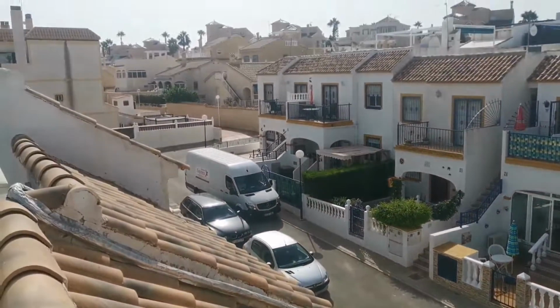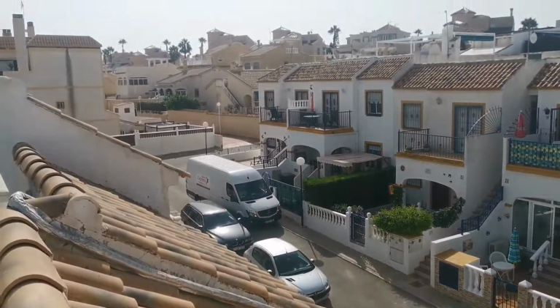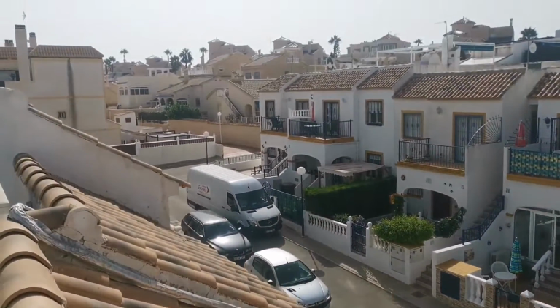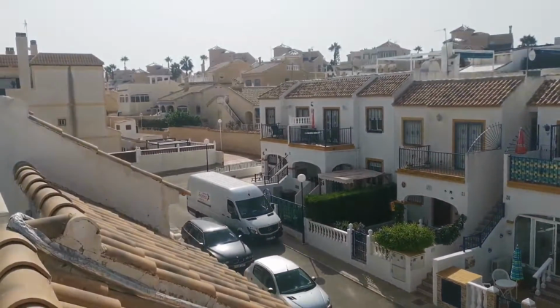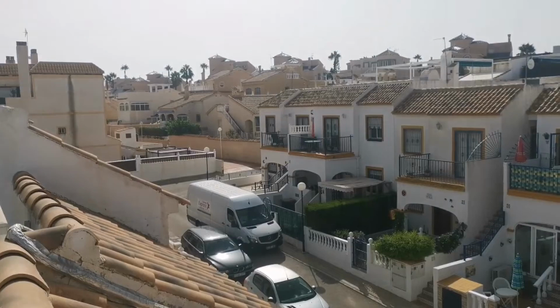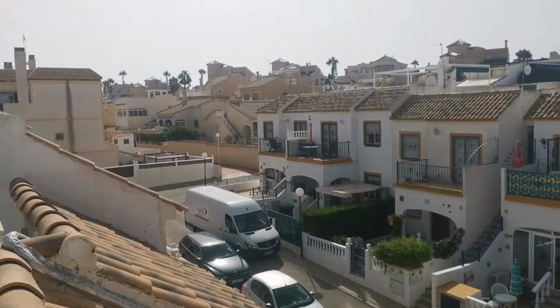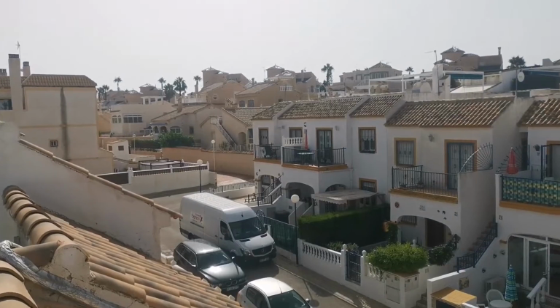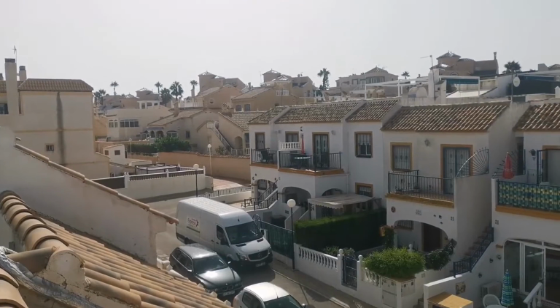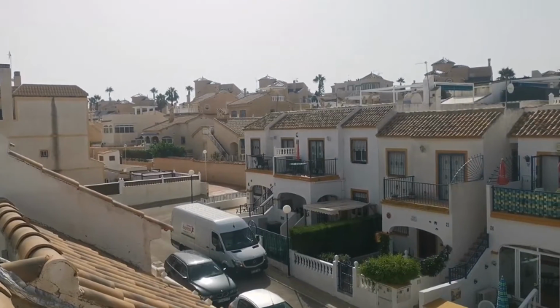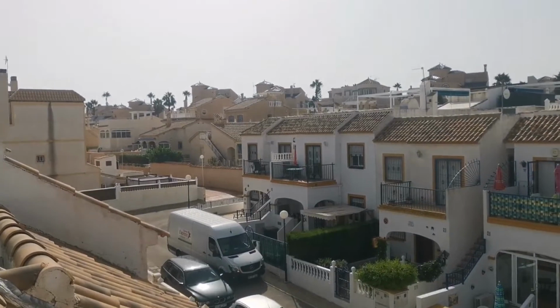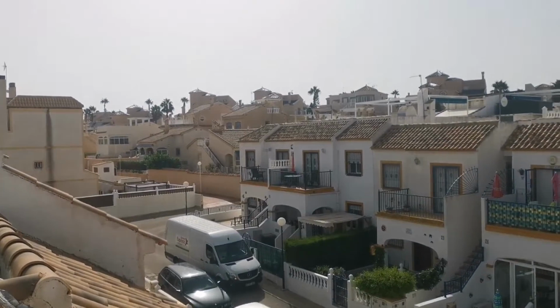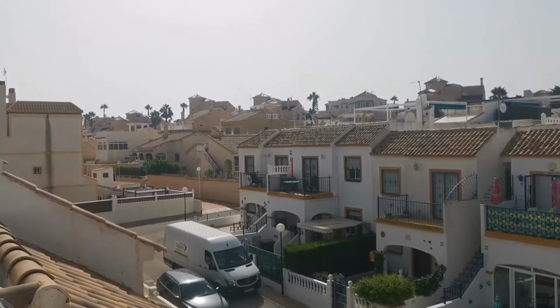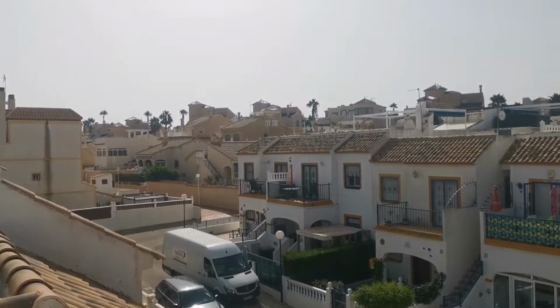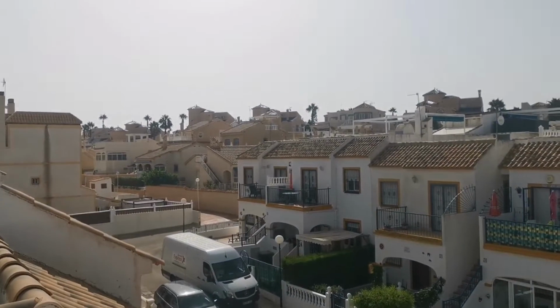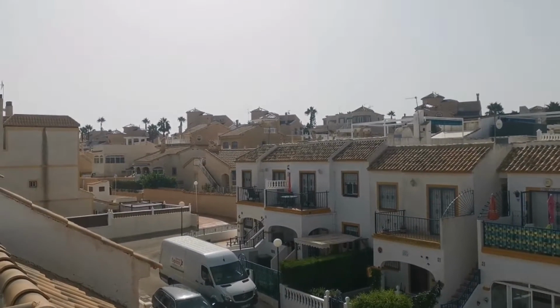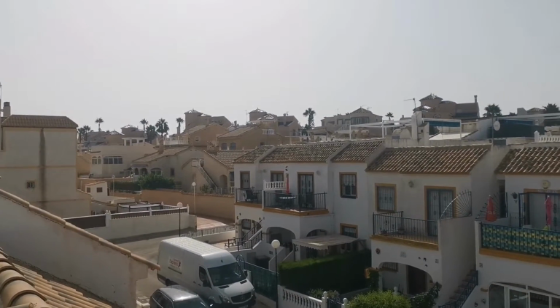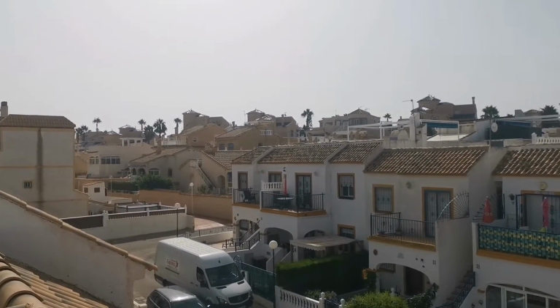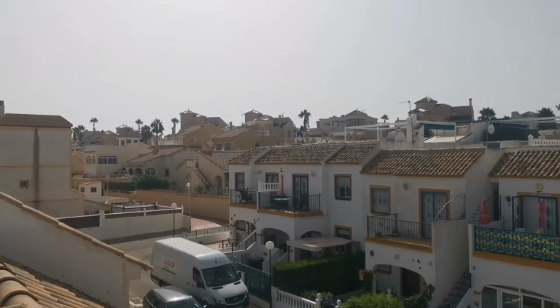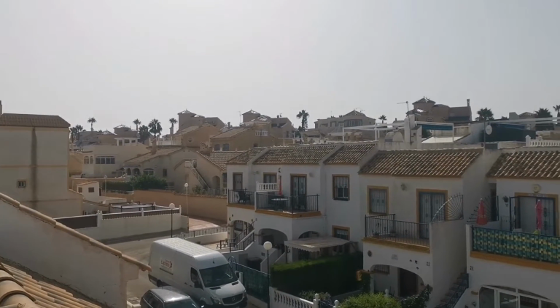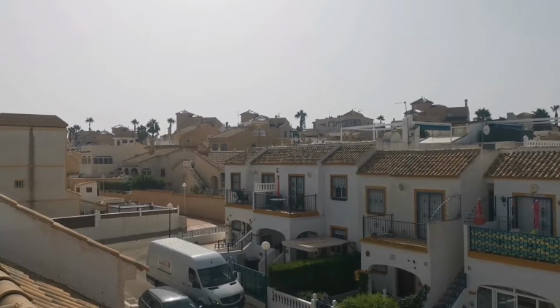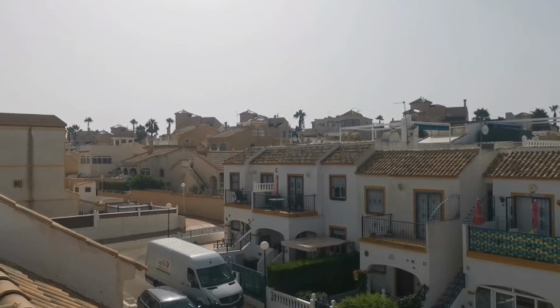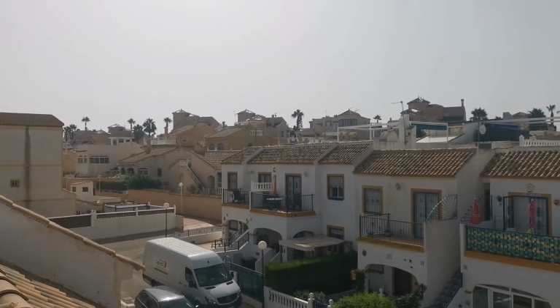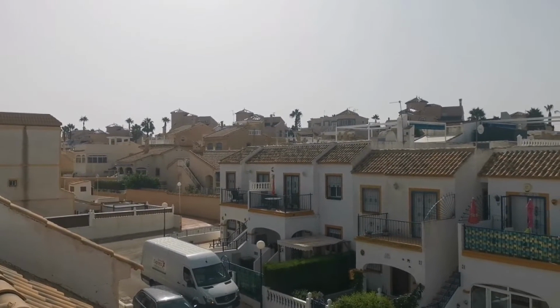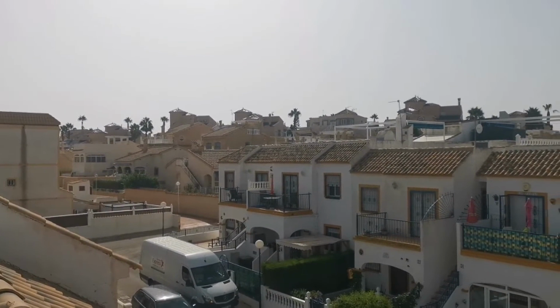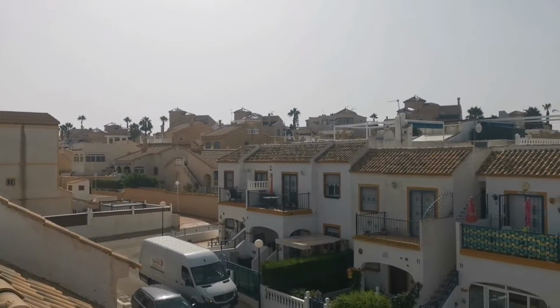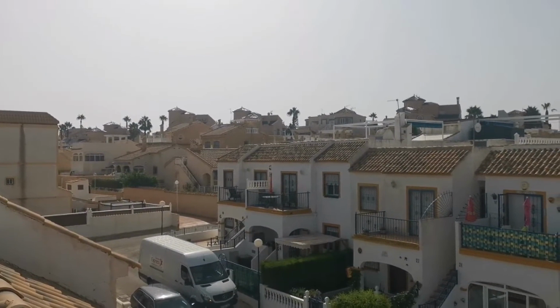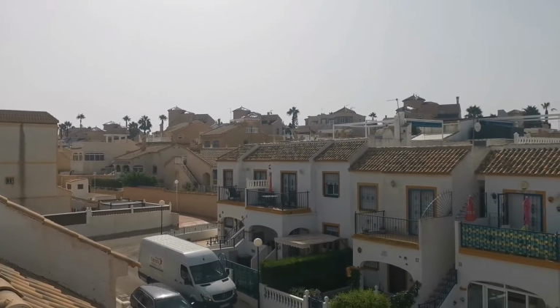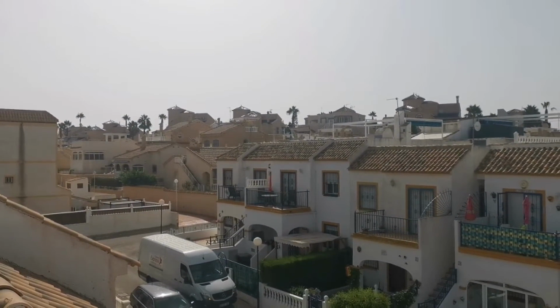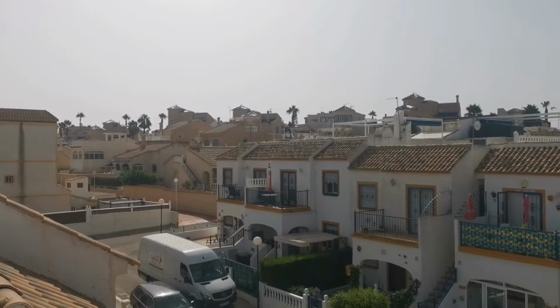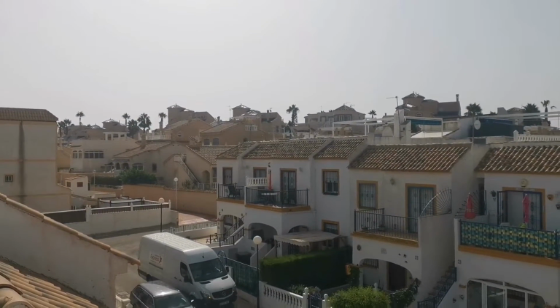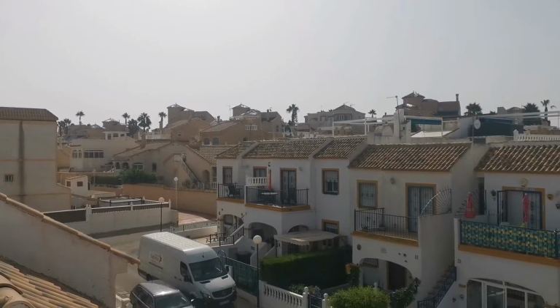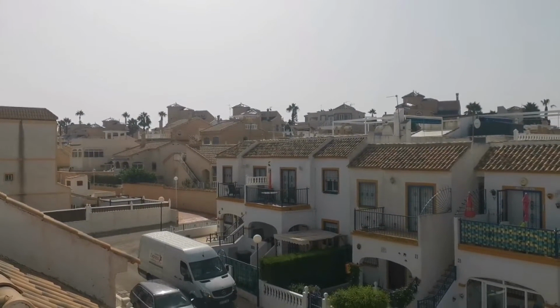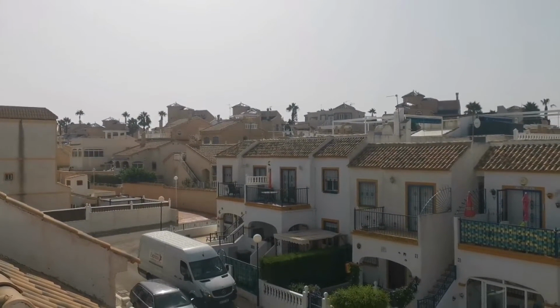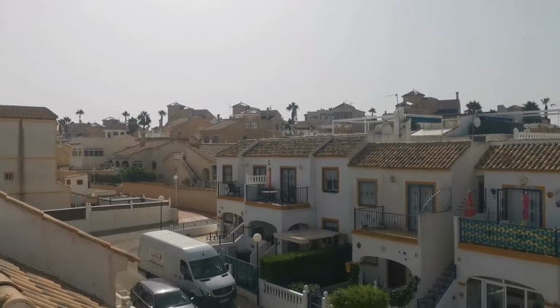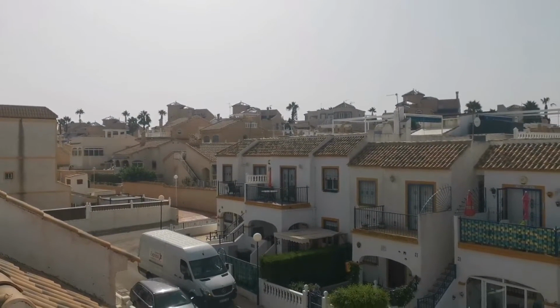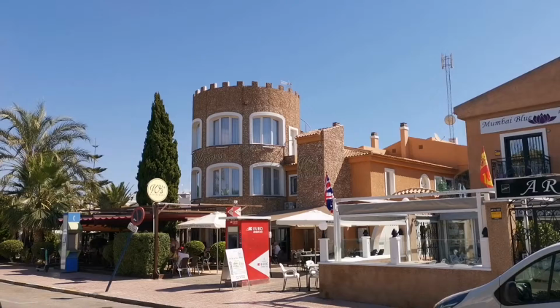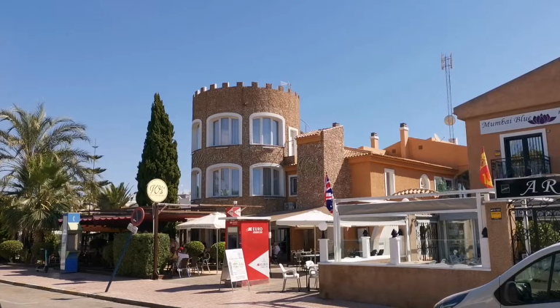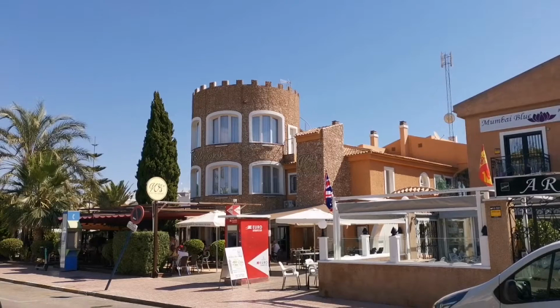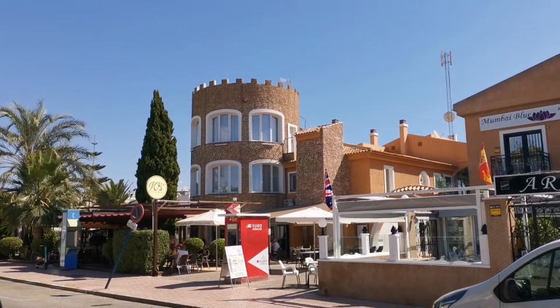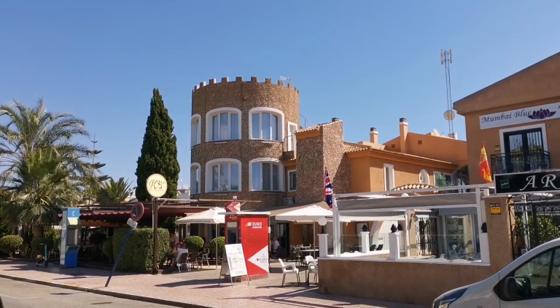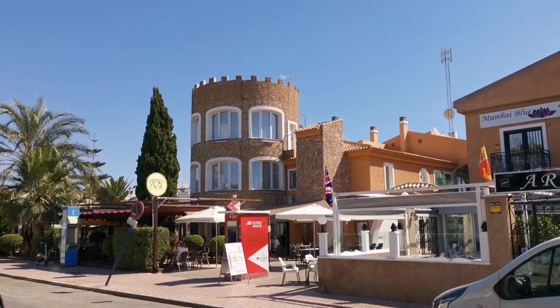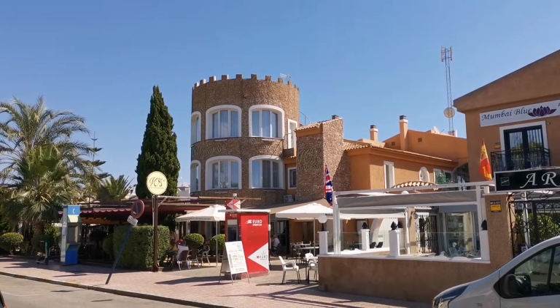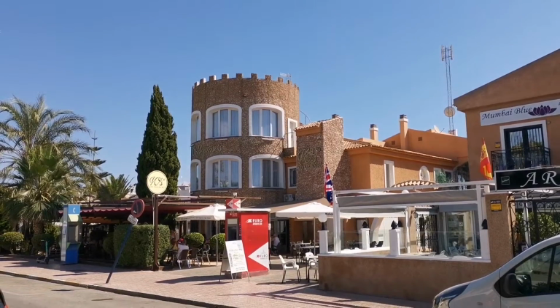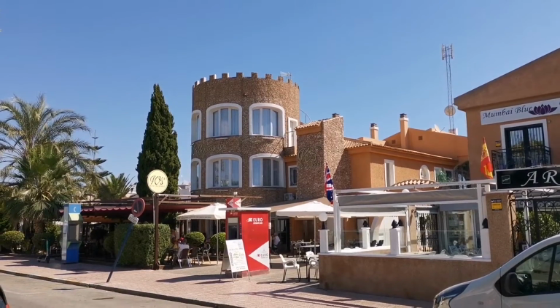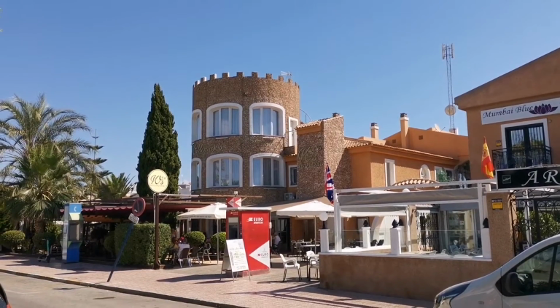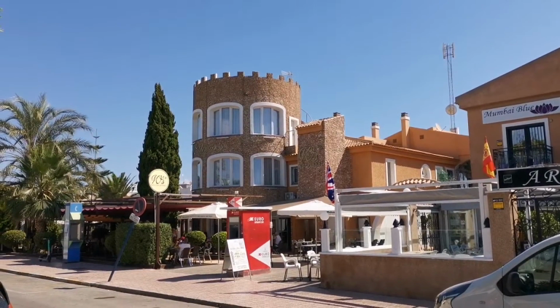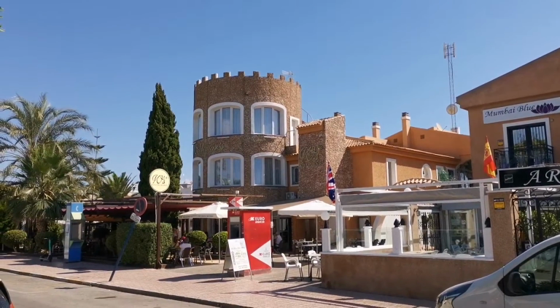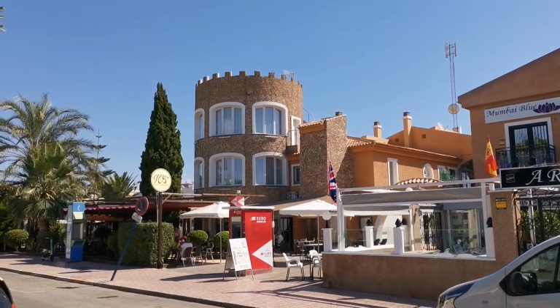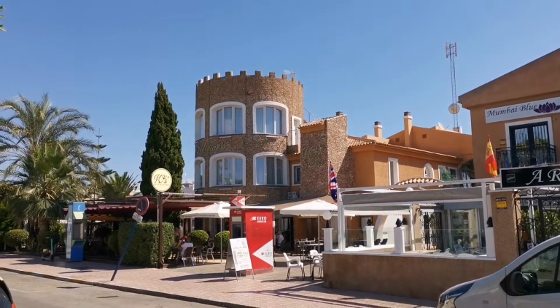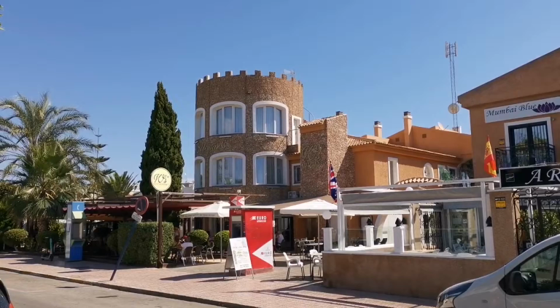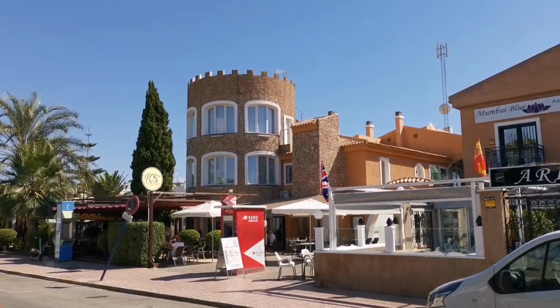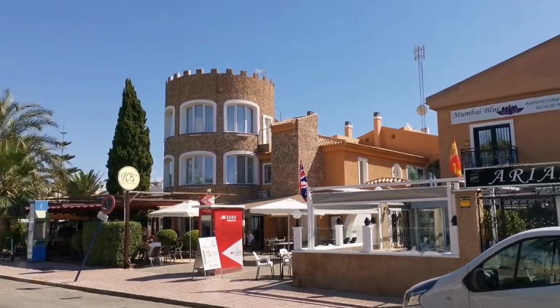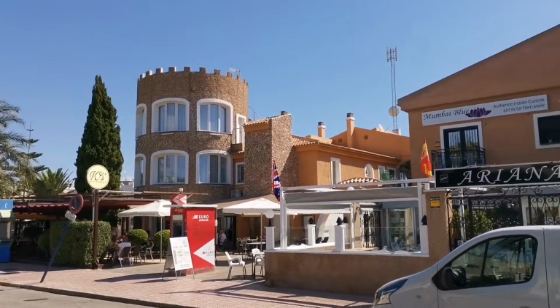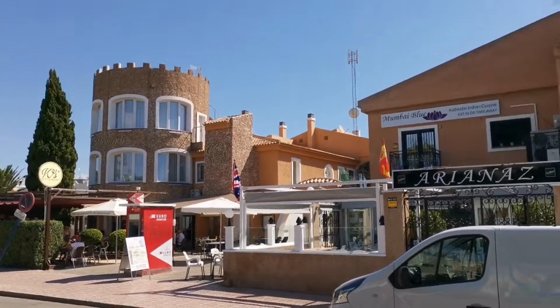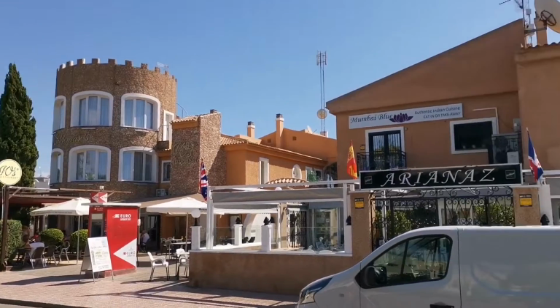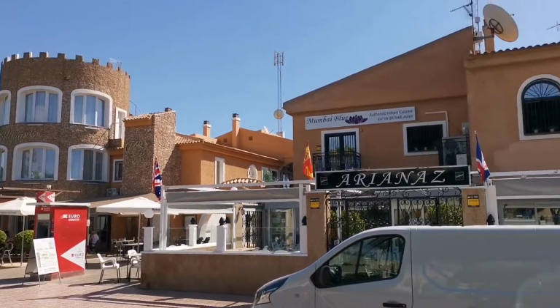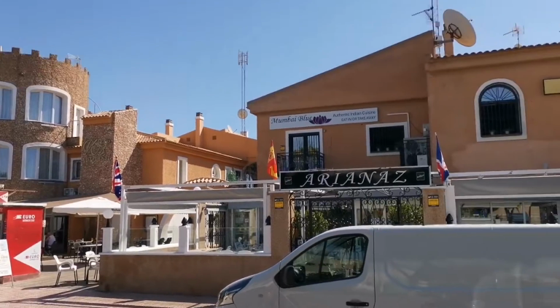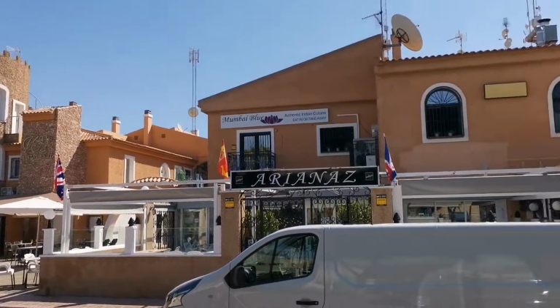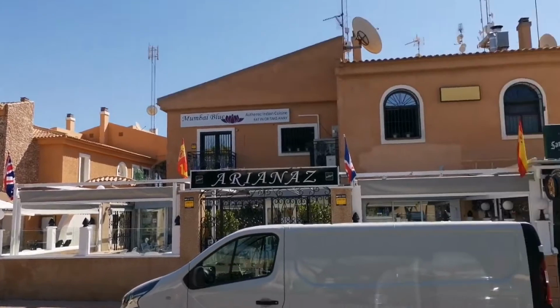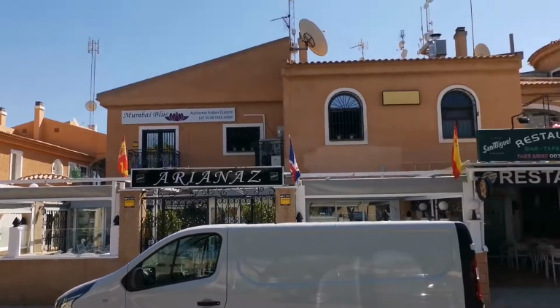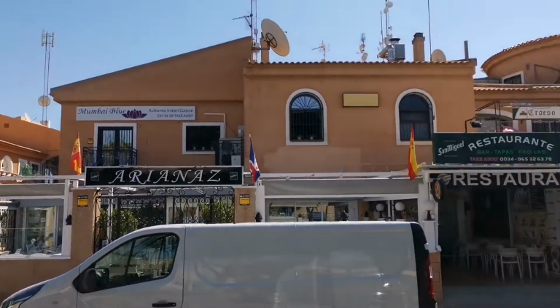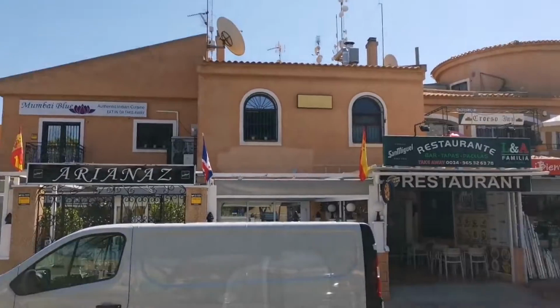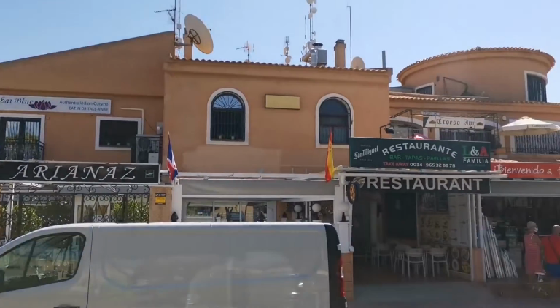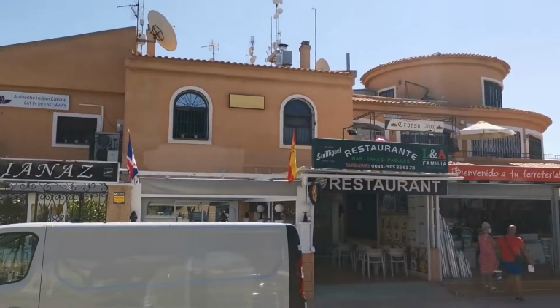Have a wonderful day. That's La Florida right there.